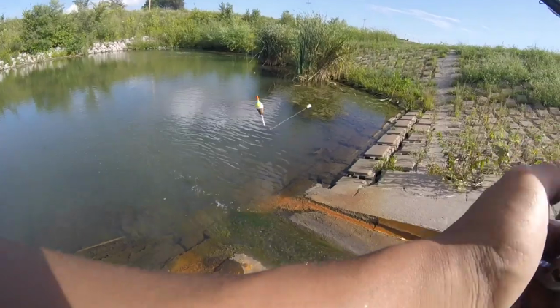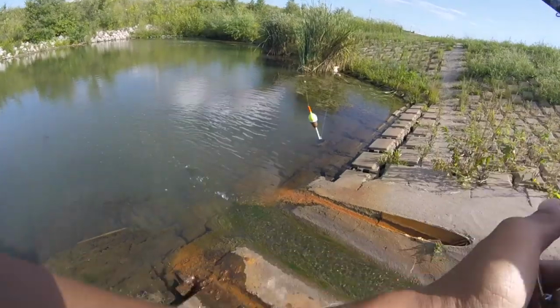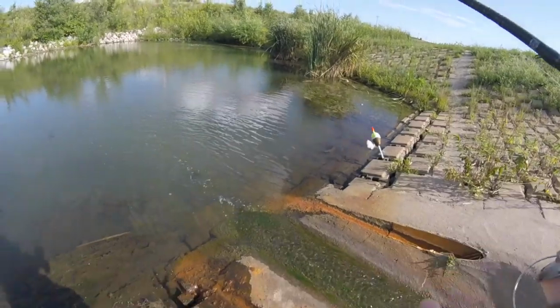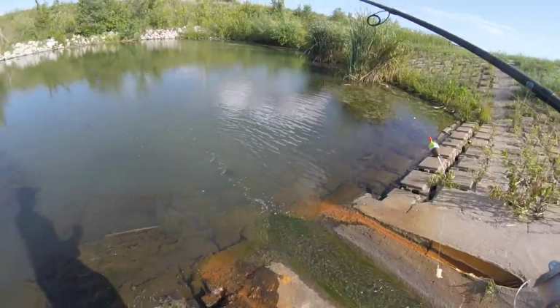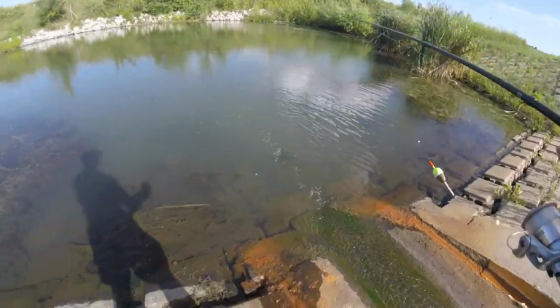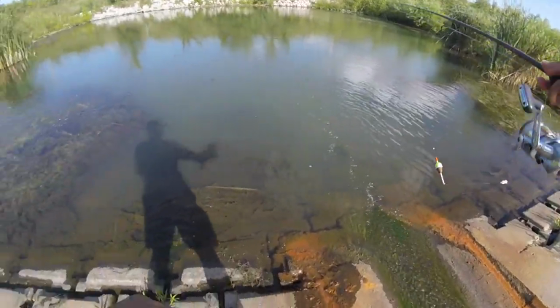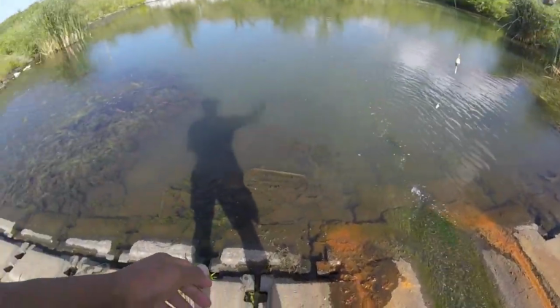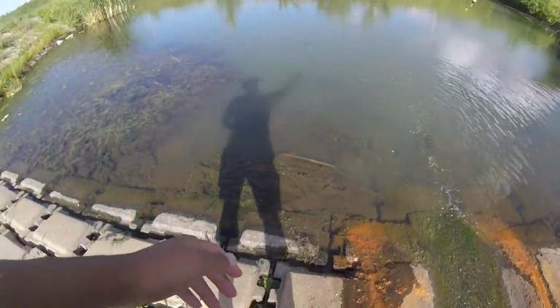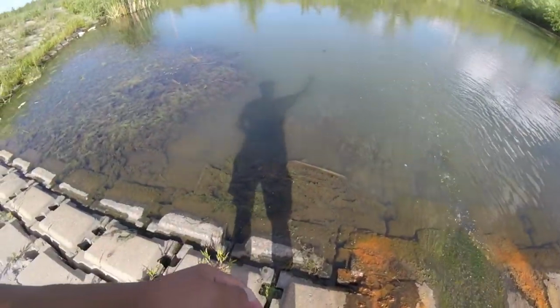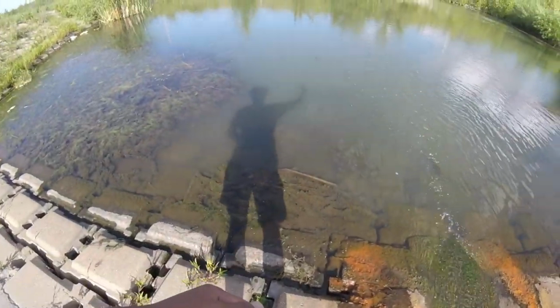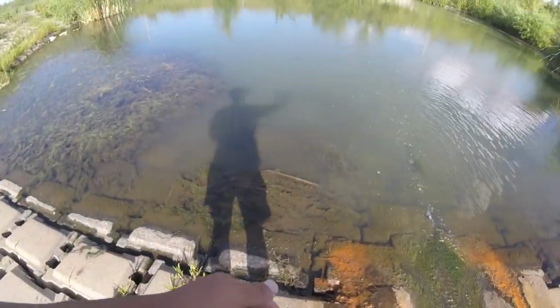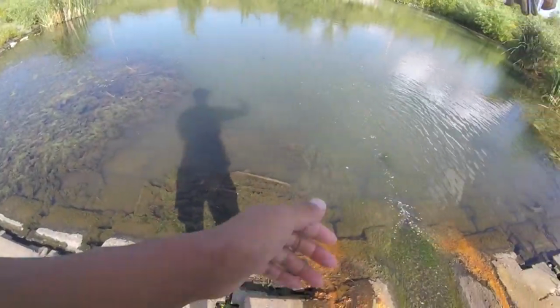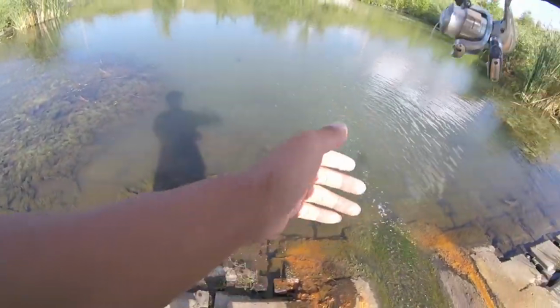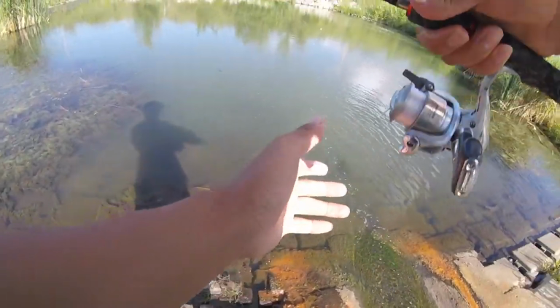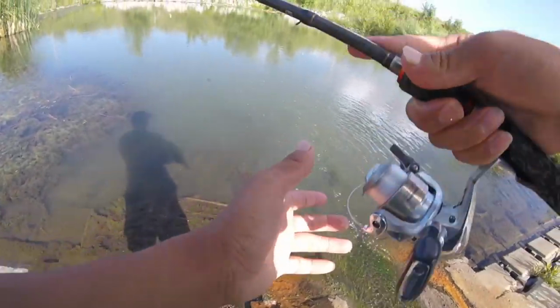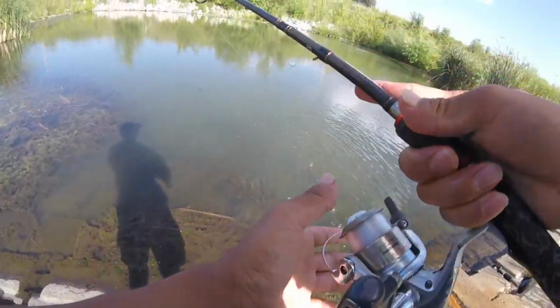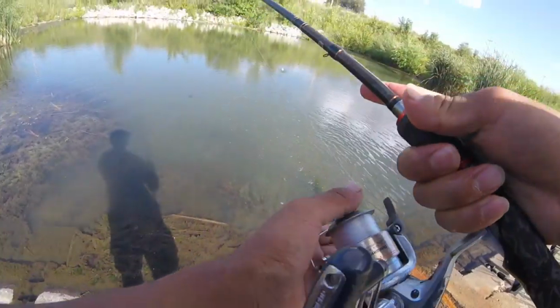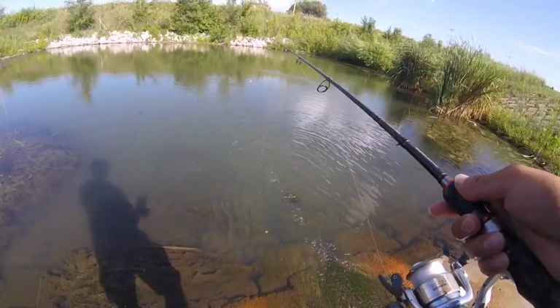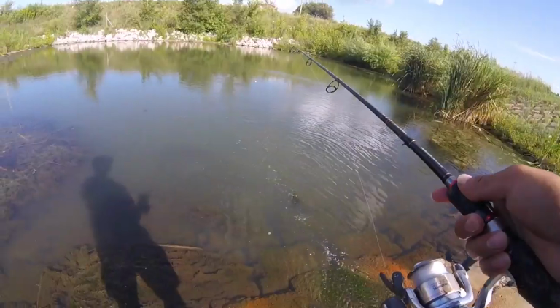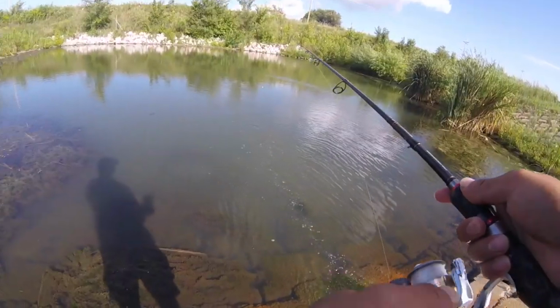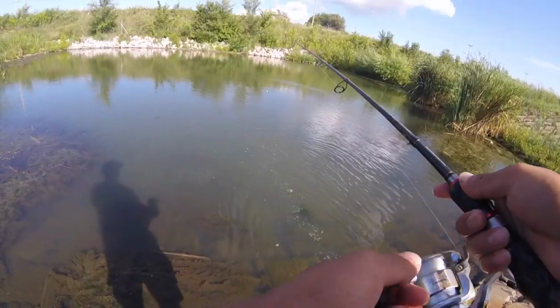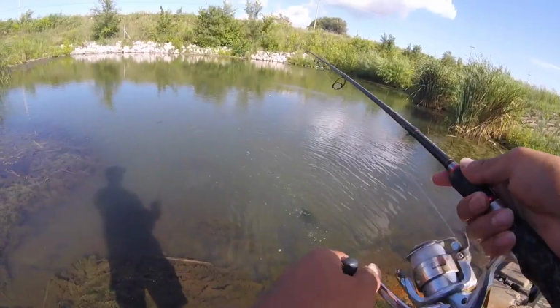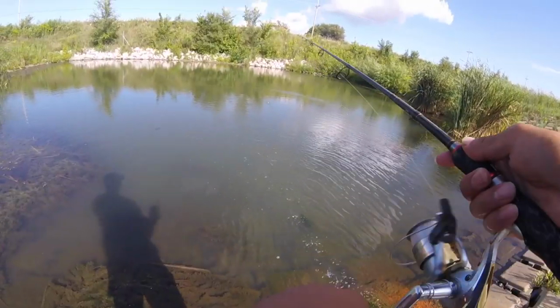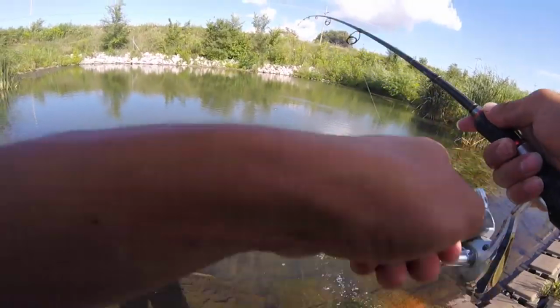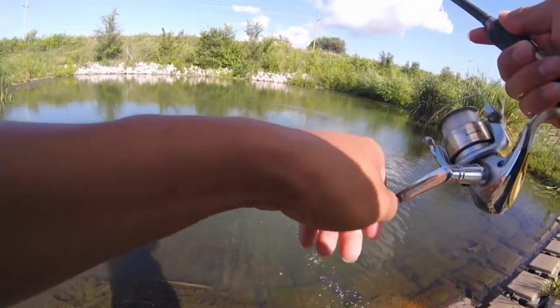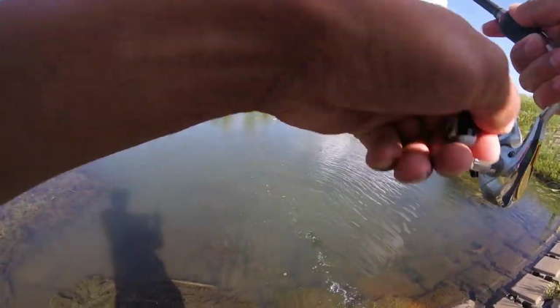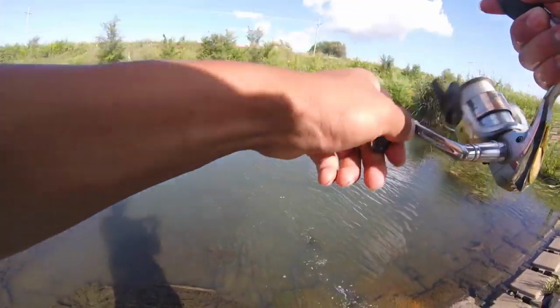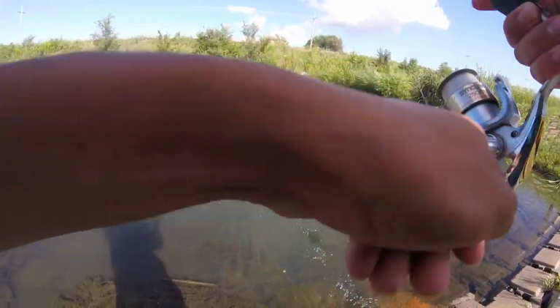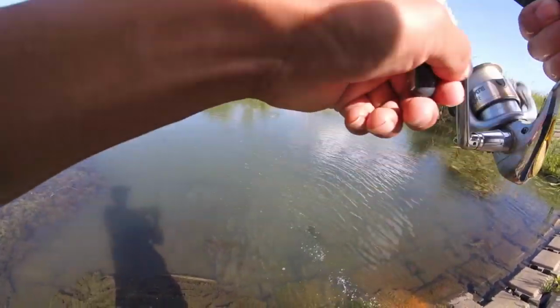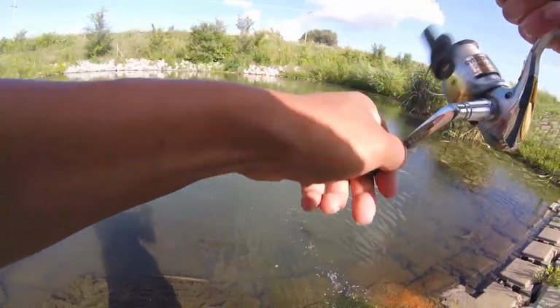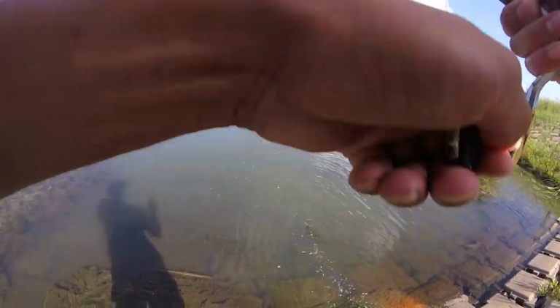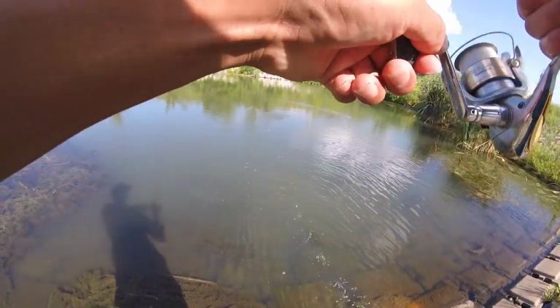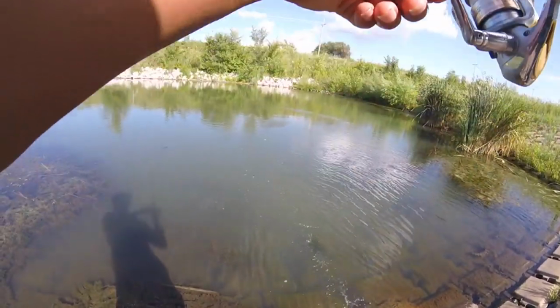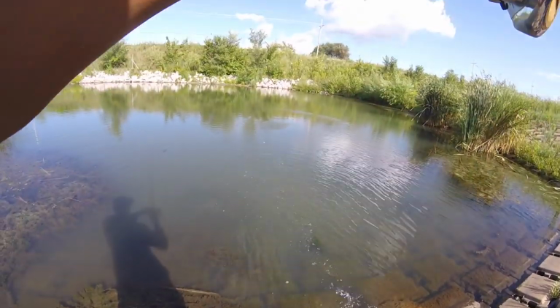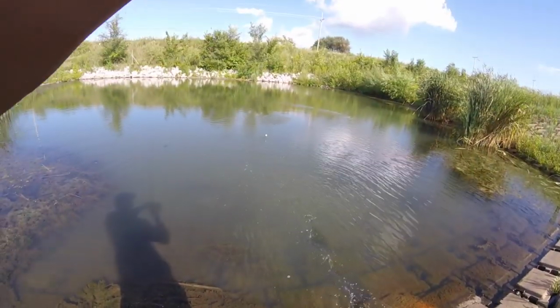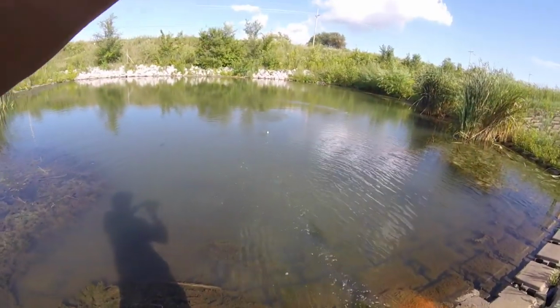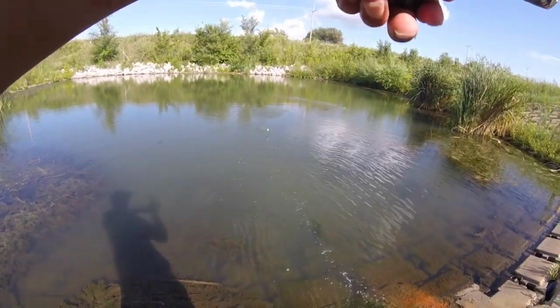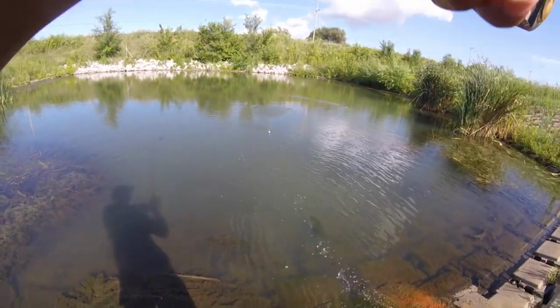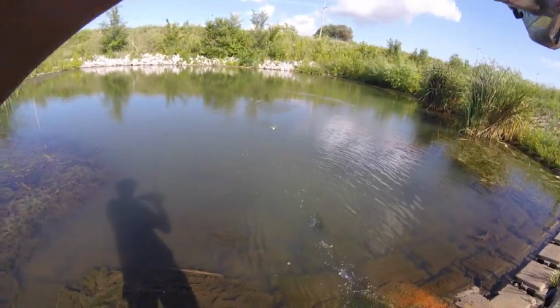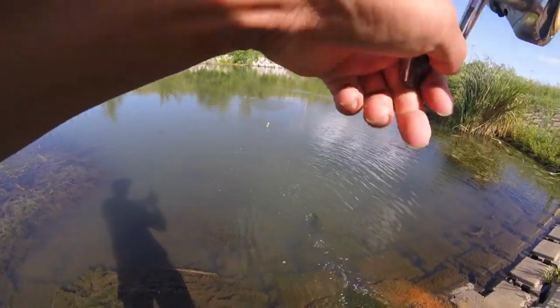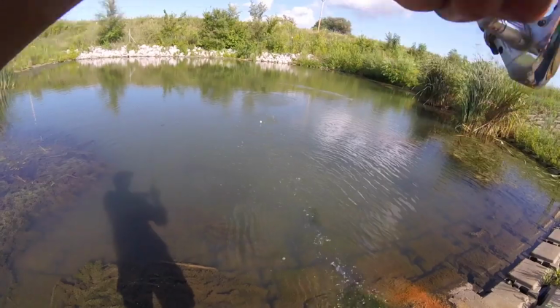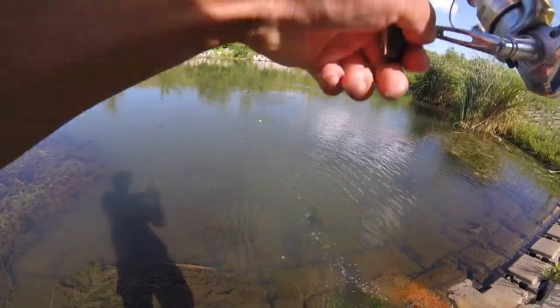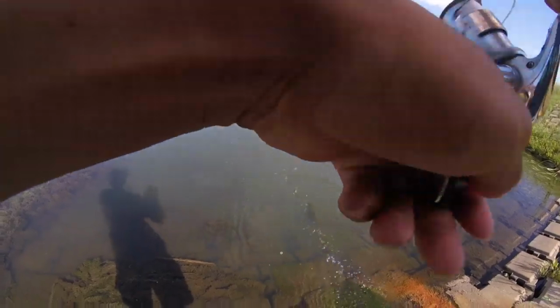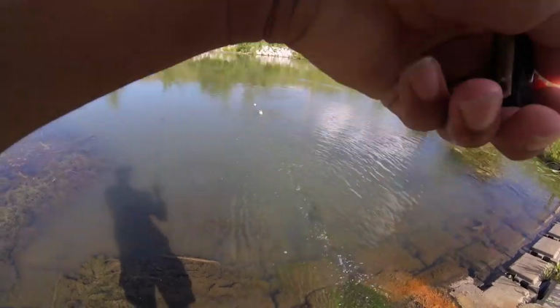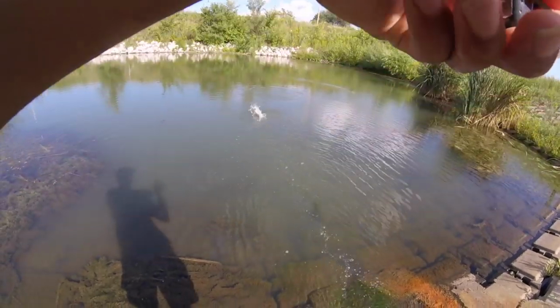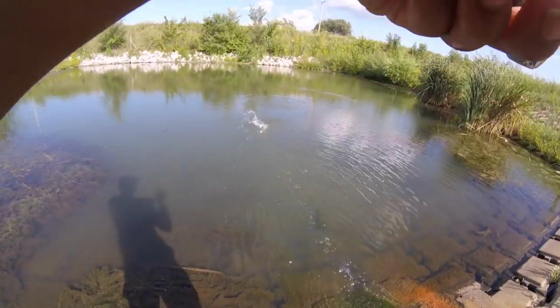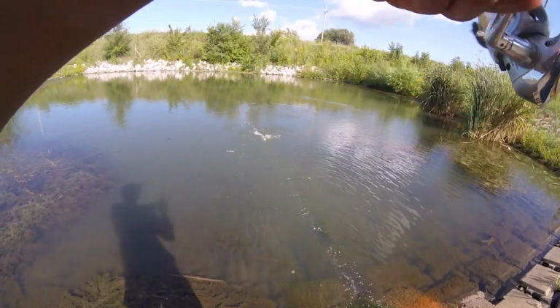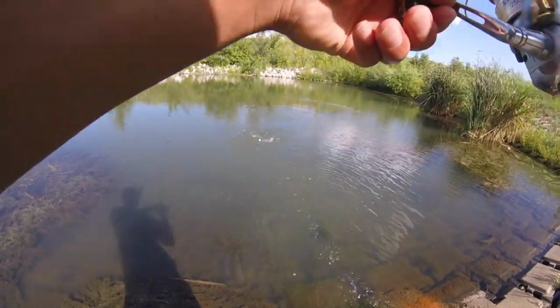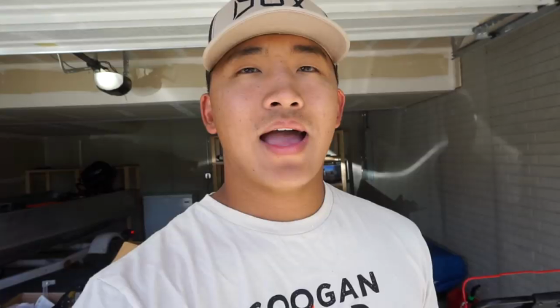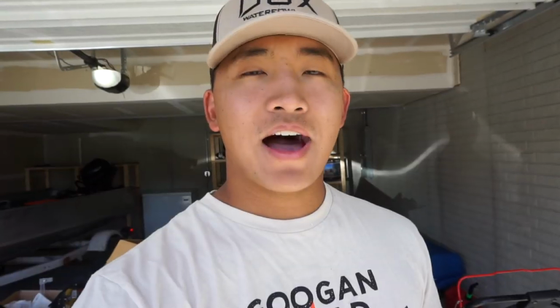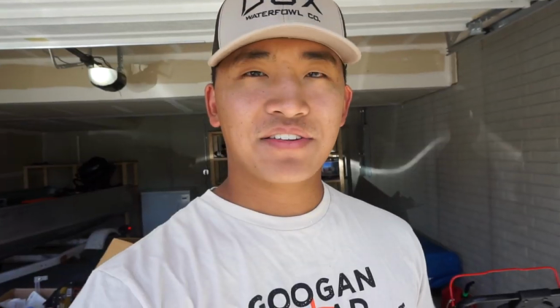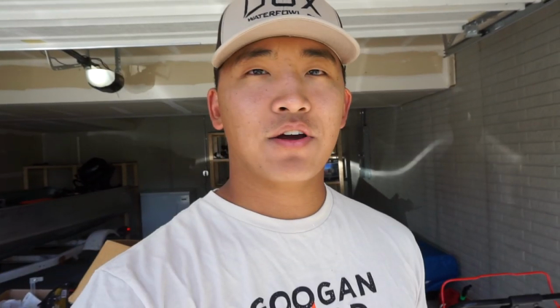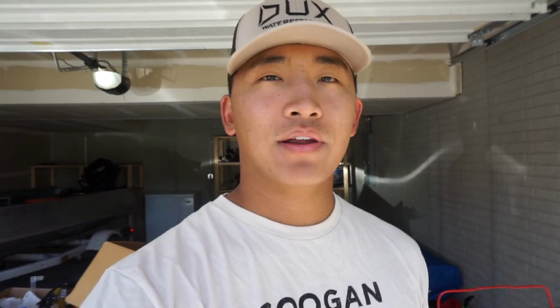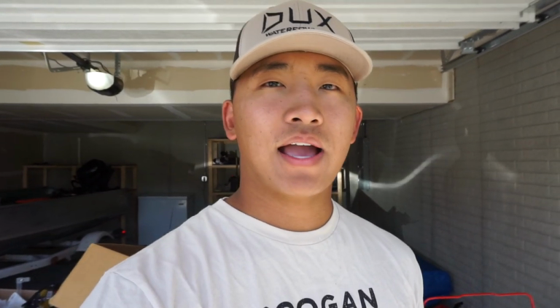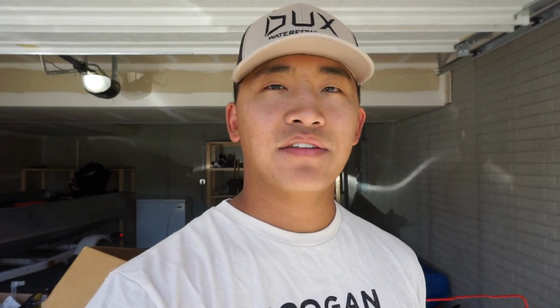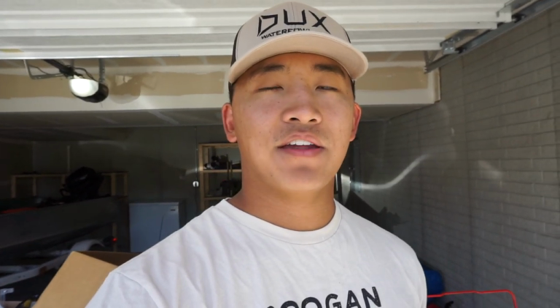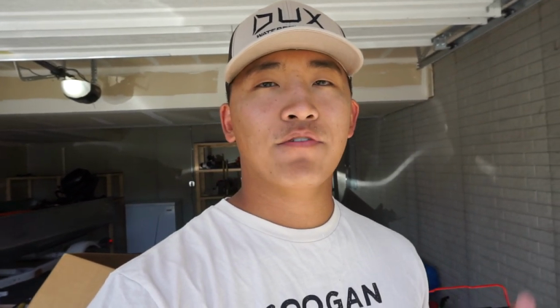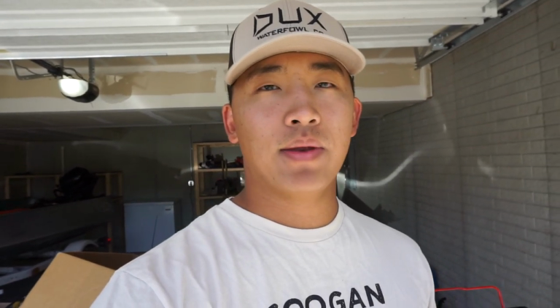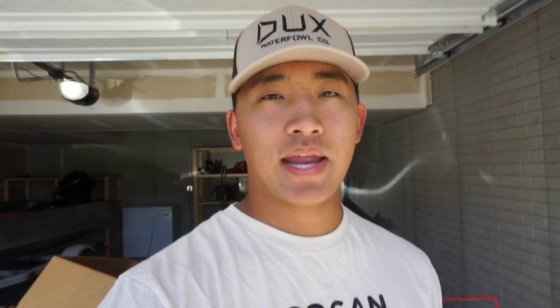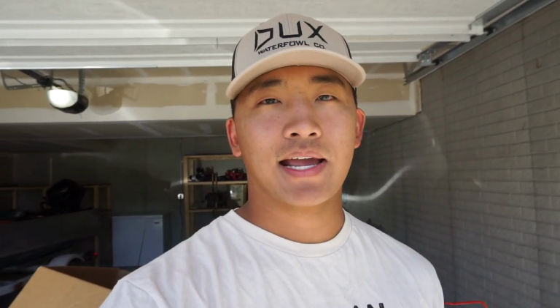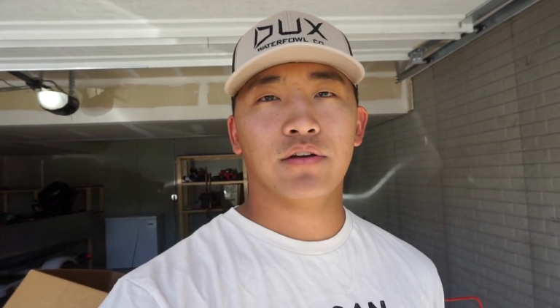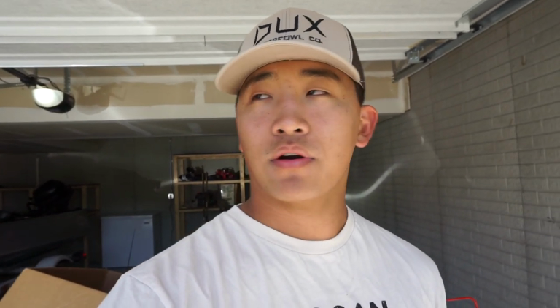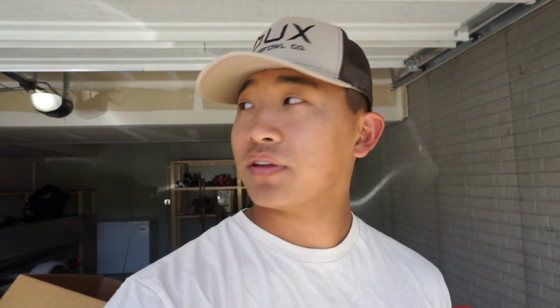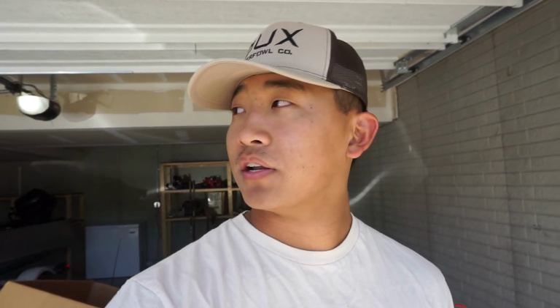Big piece of shrimp for a big bluegill. There we go. That is a toad of a bluegill. How's it going, guys? Sam from Indec Outdoors here.